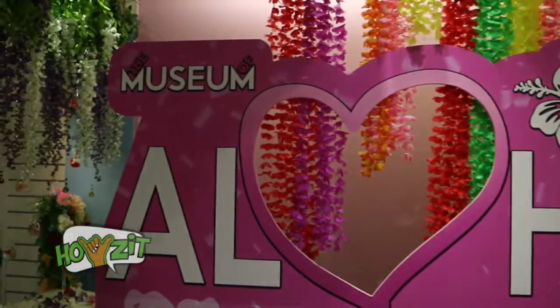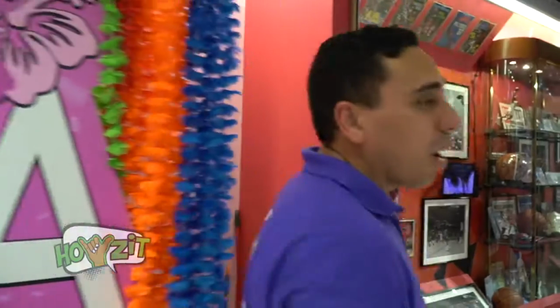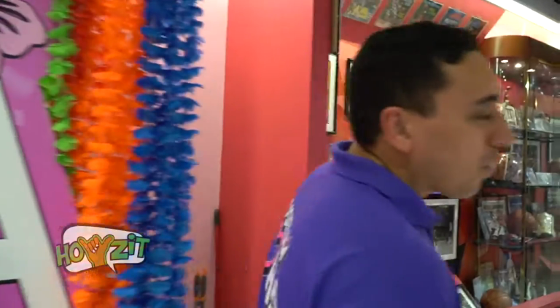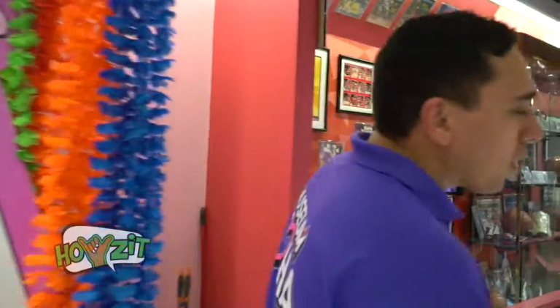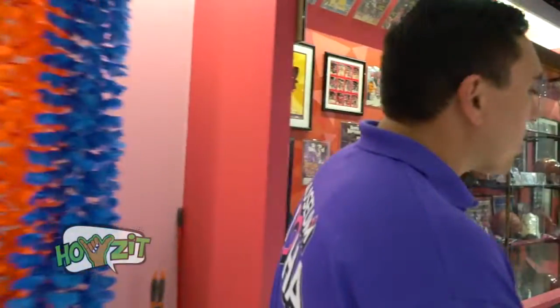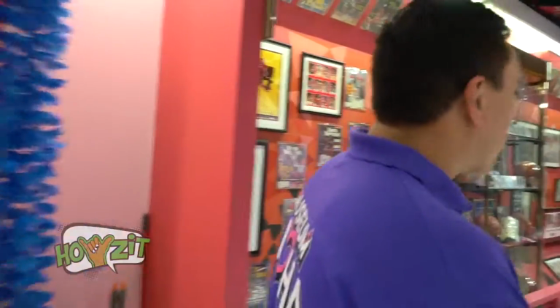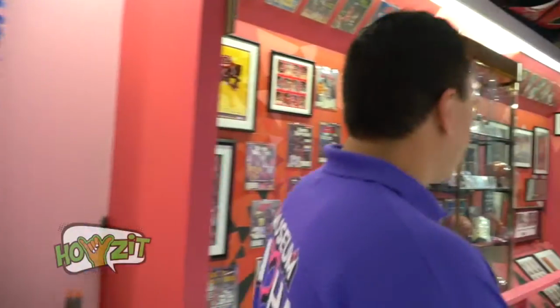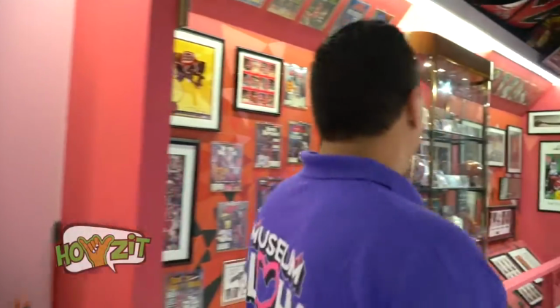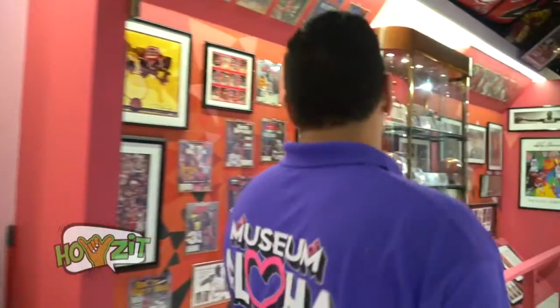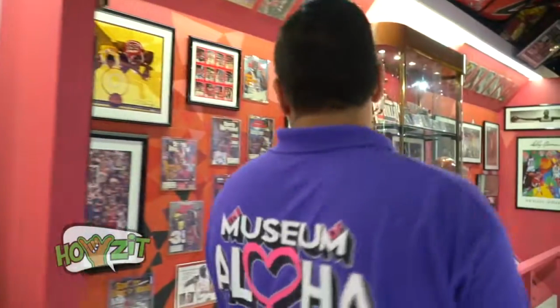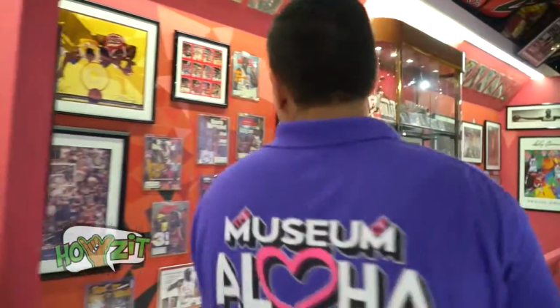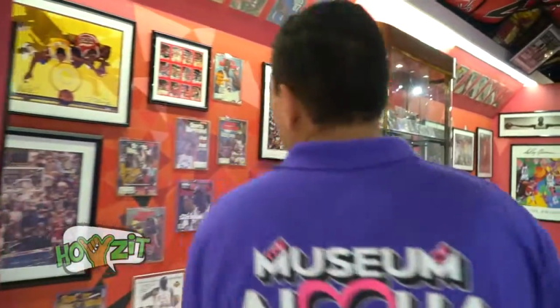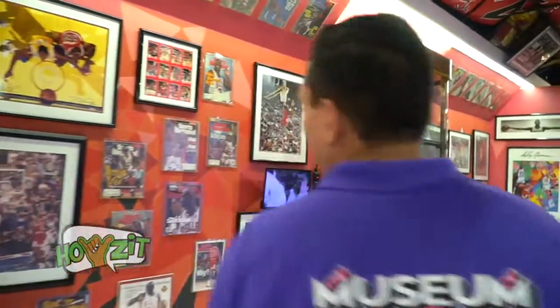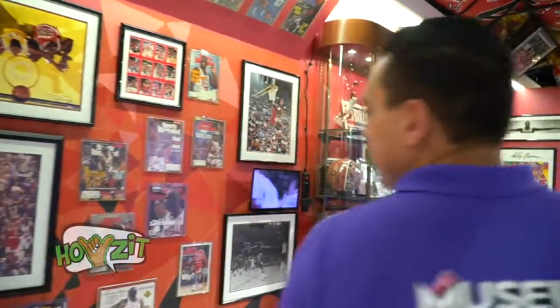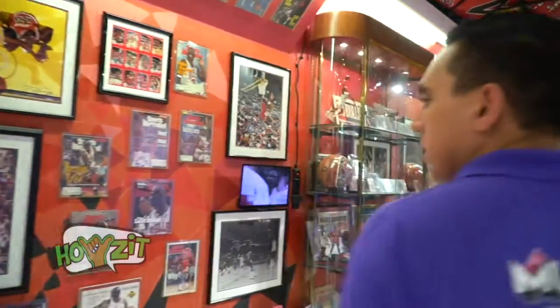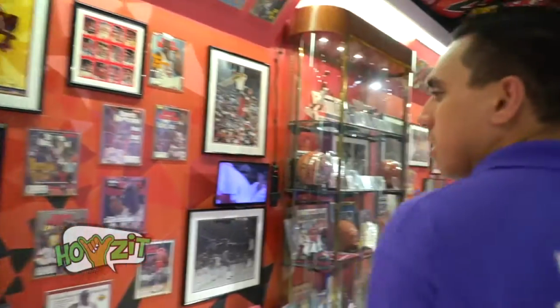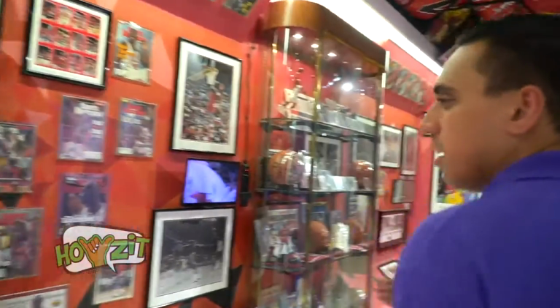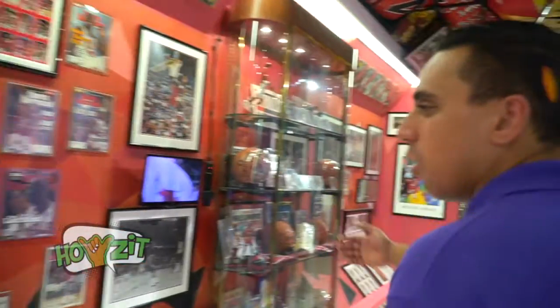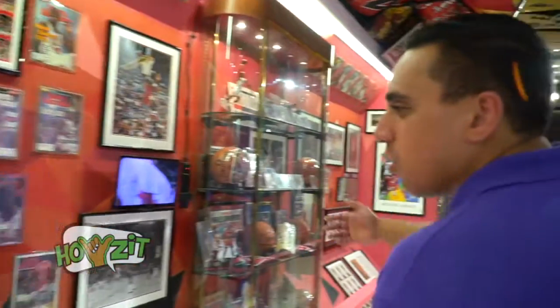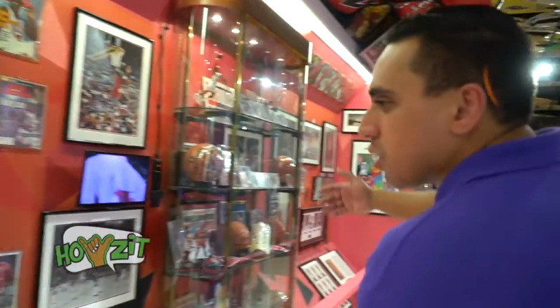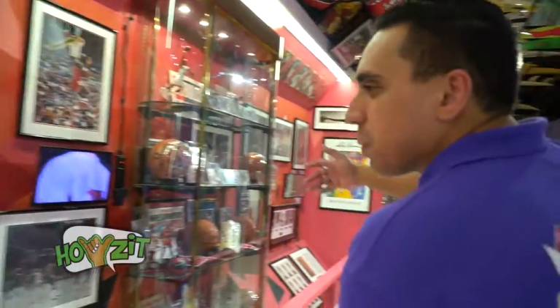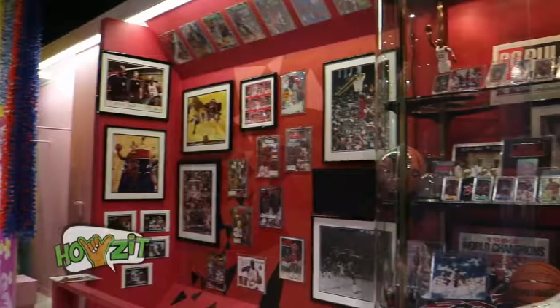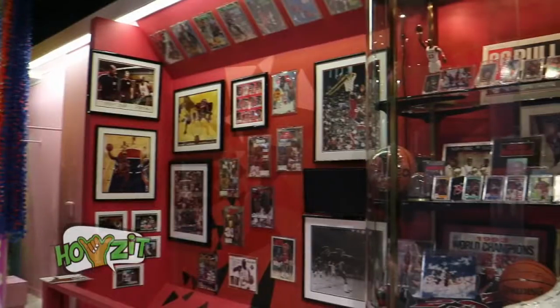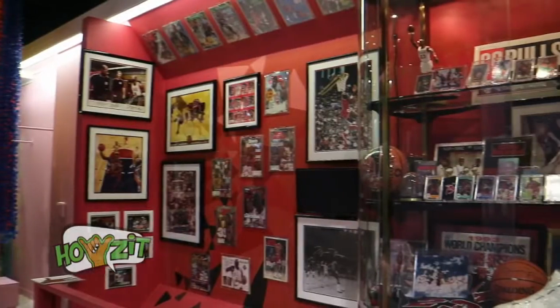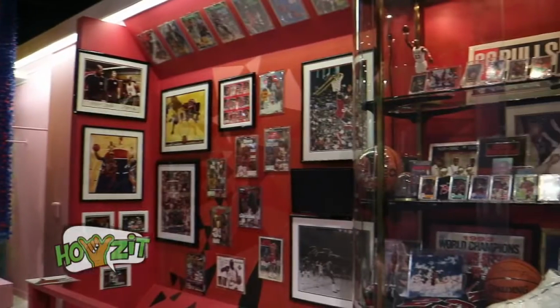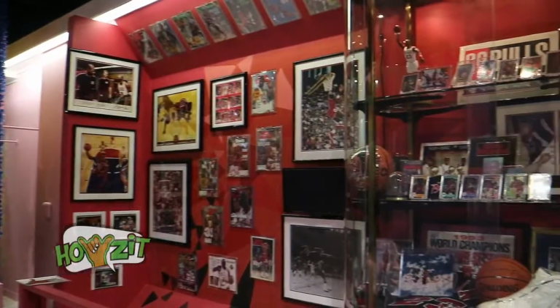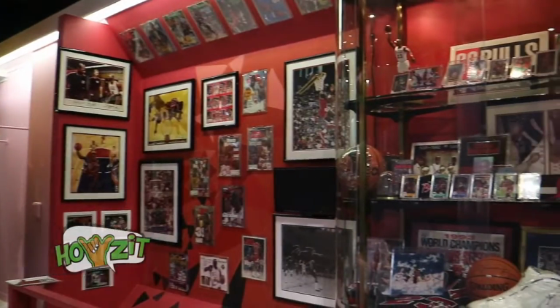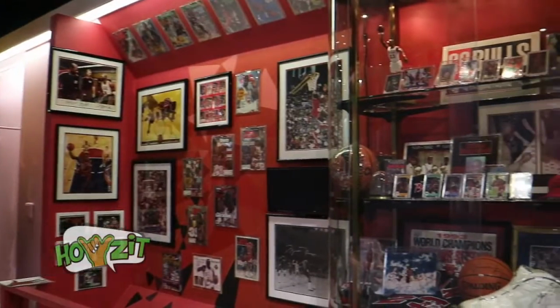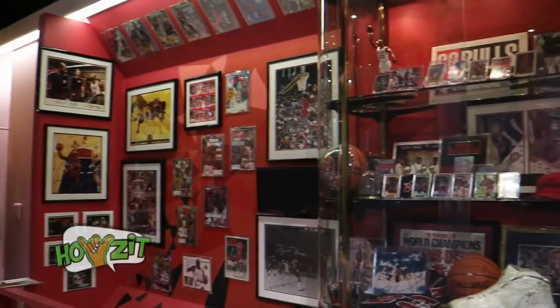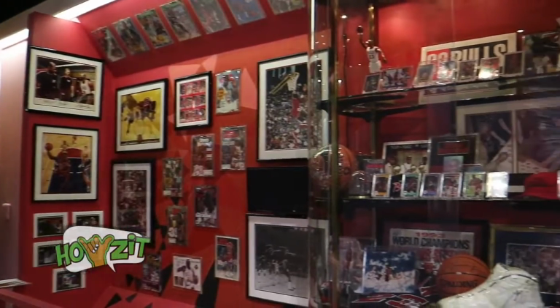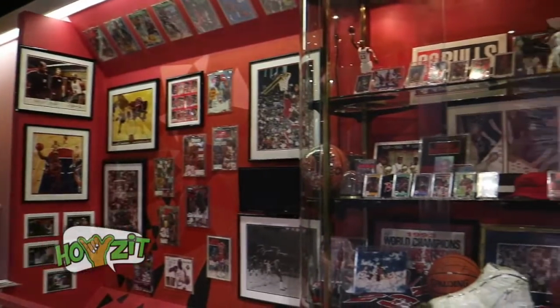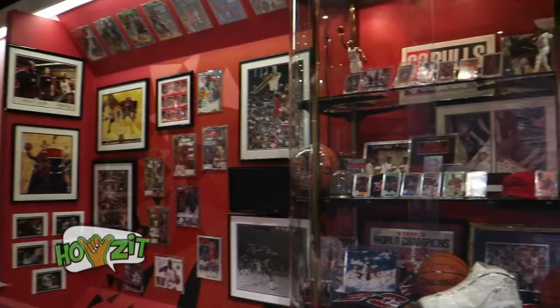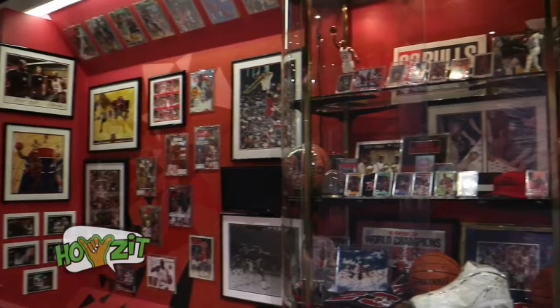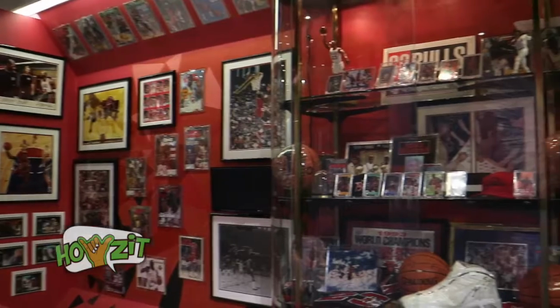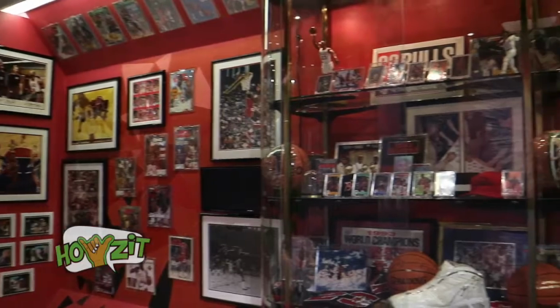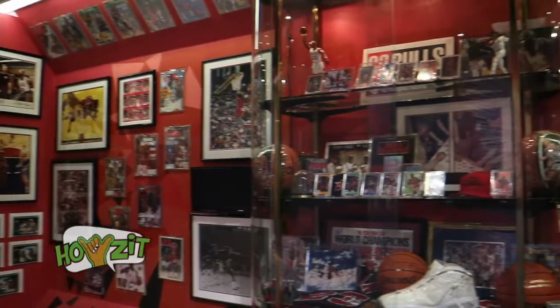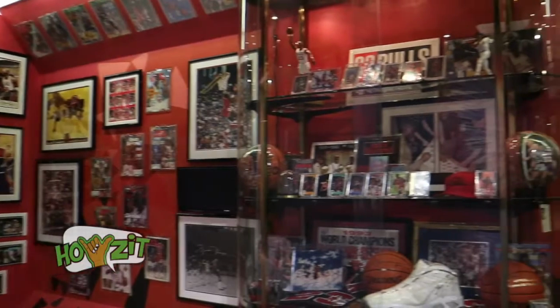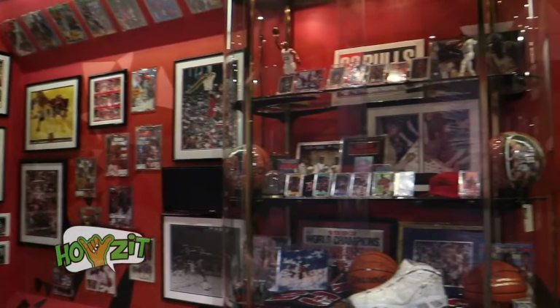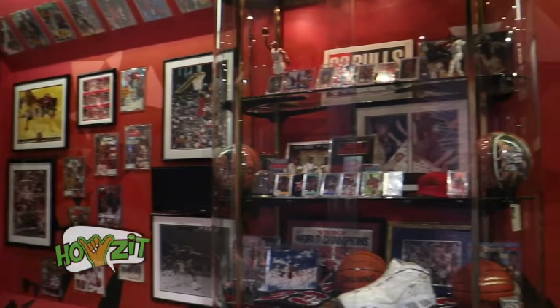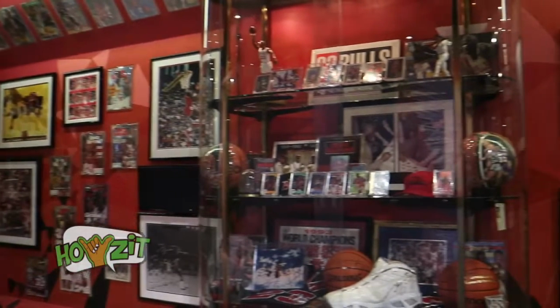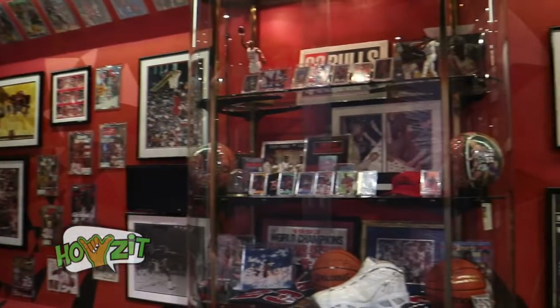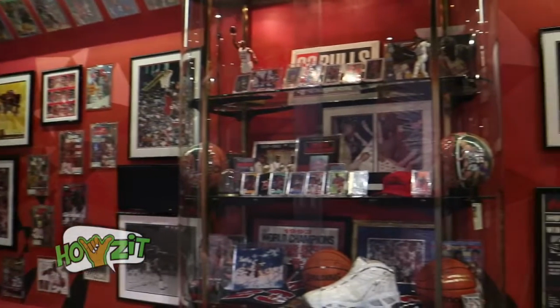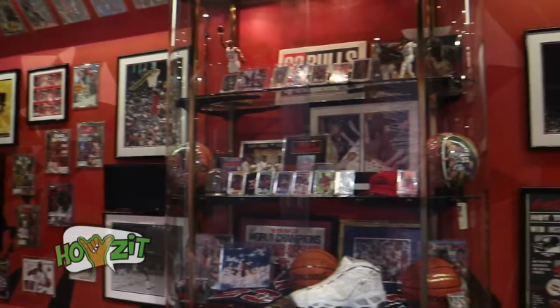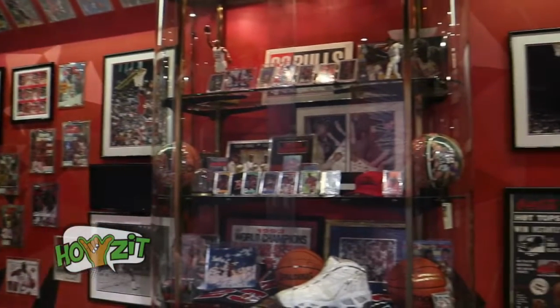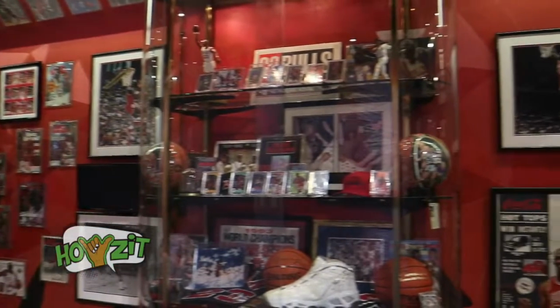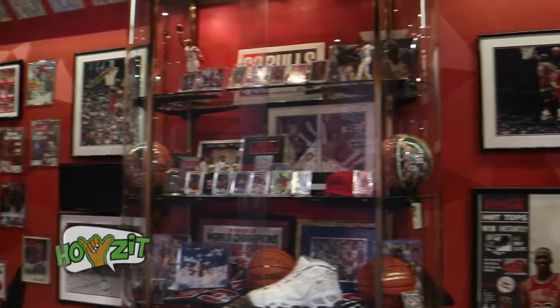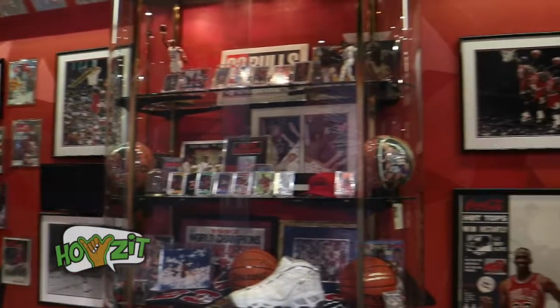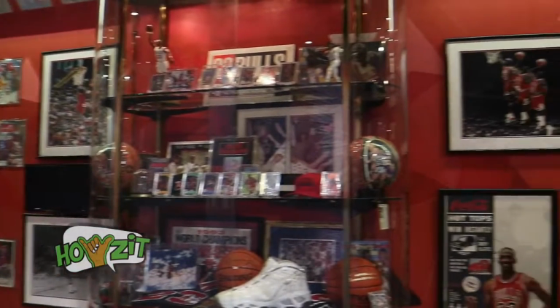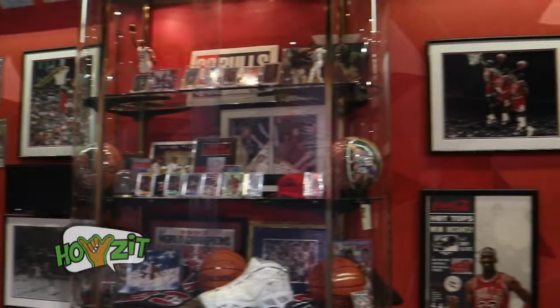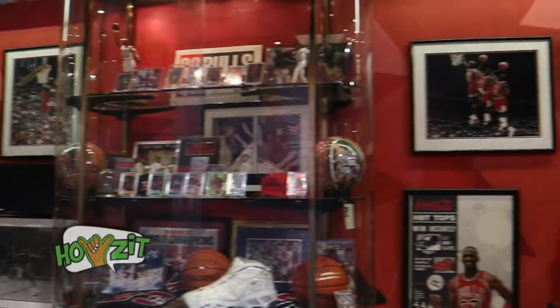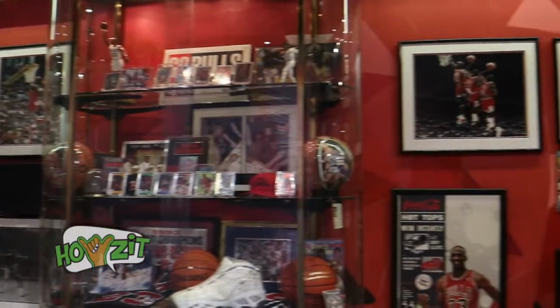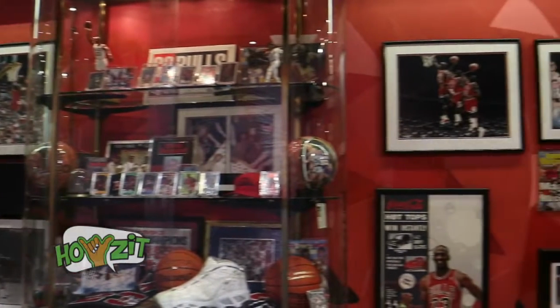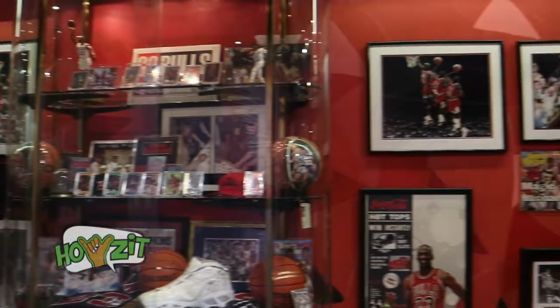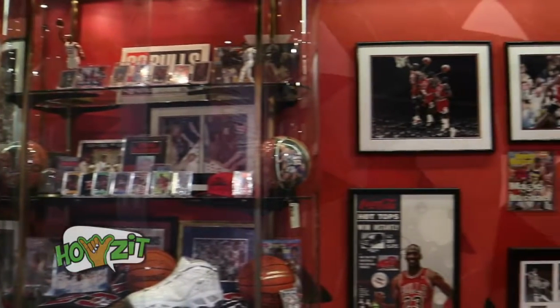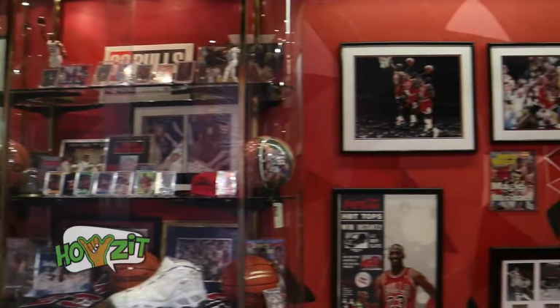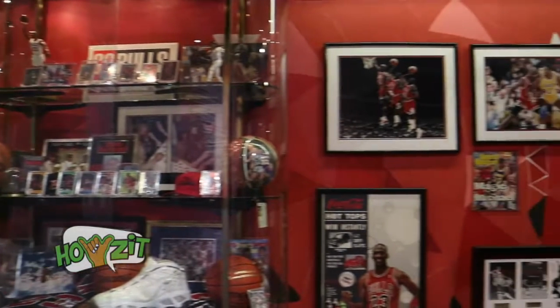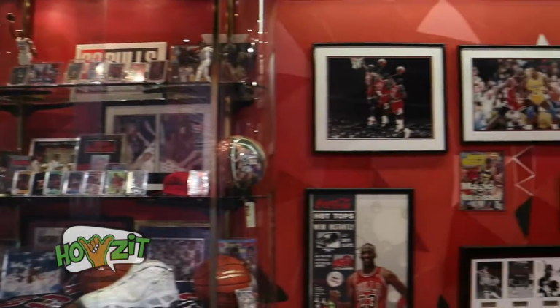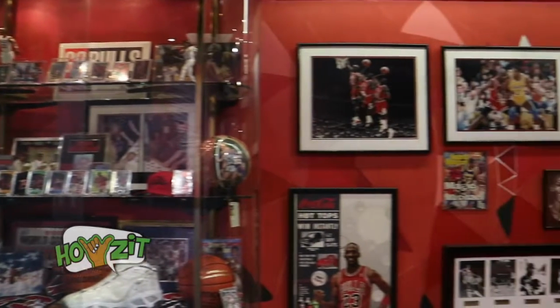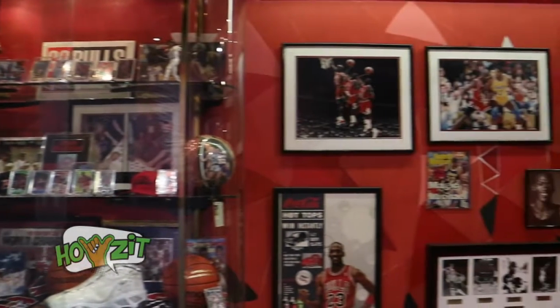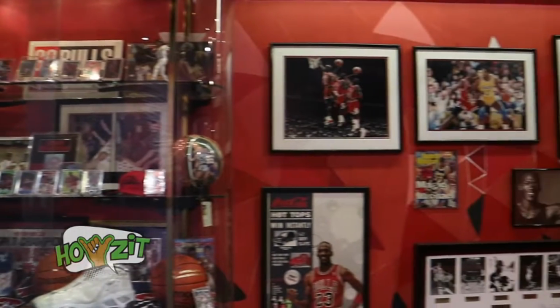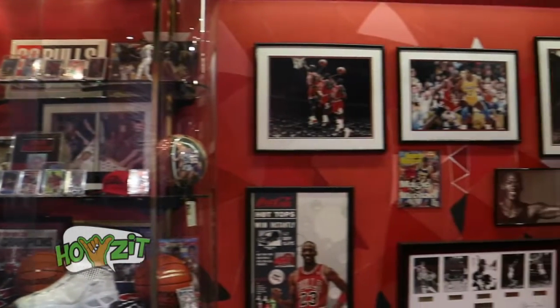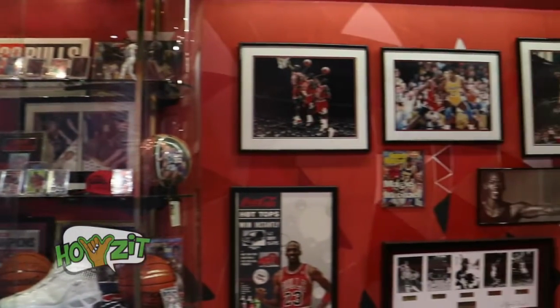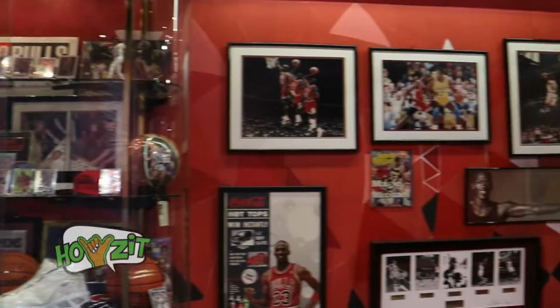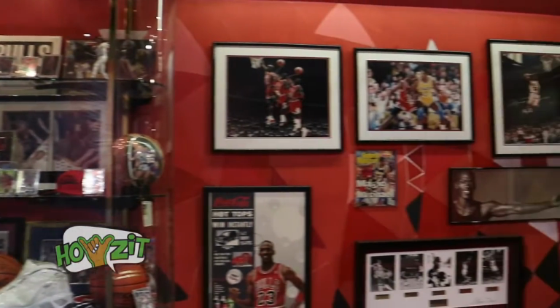For our first exhibit, it's an owner's personal collection of Michael Jordan memorabilia, and then you'll lead into our first room.